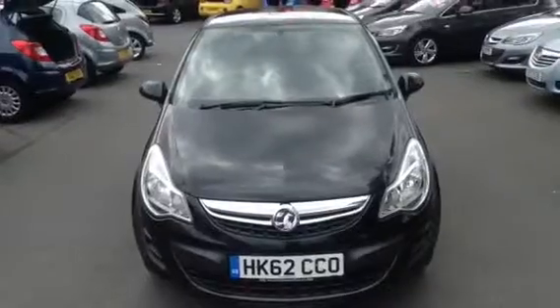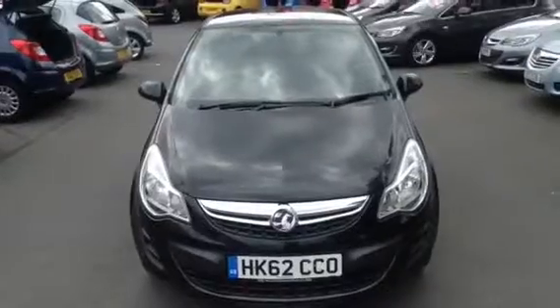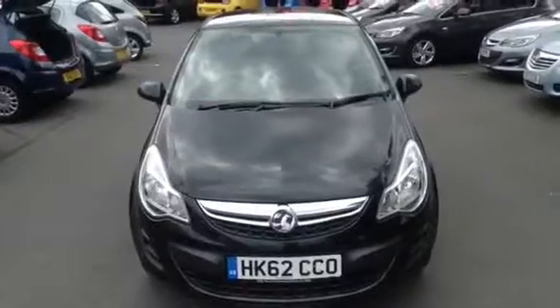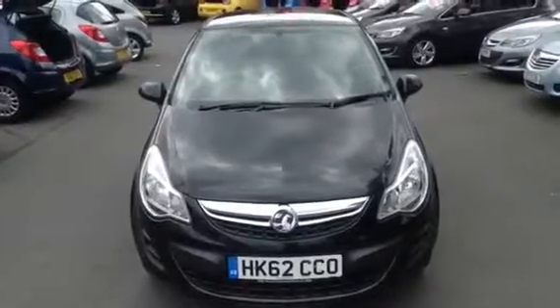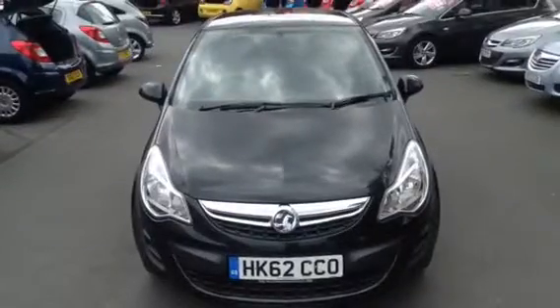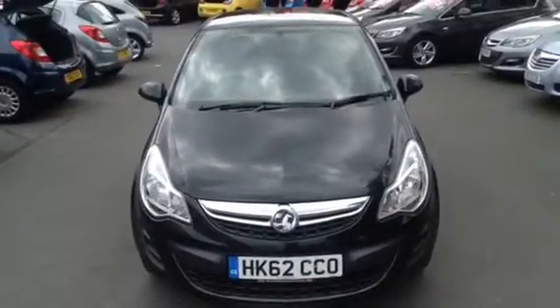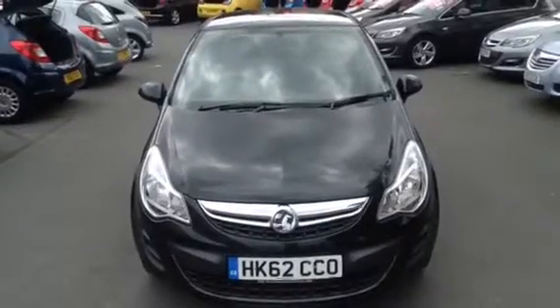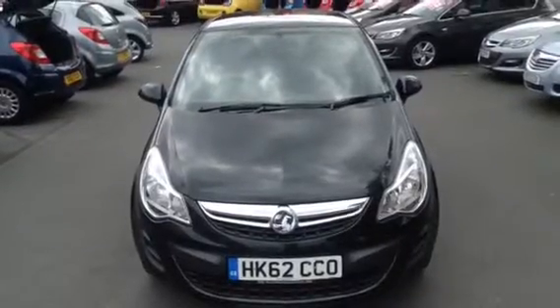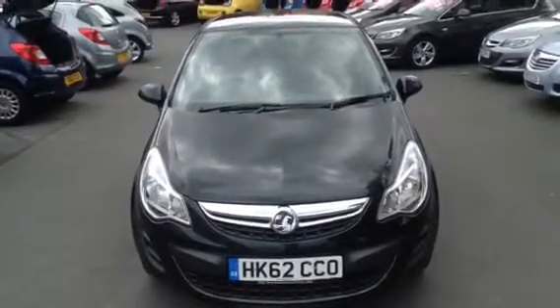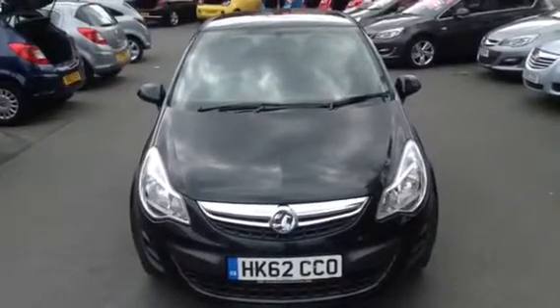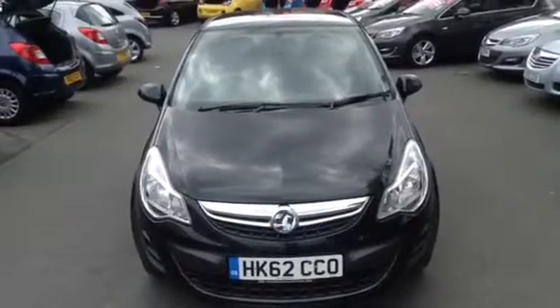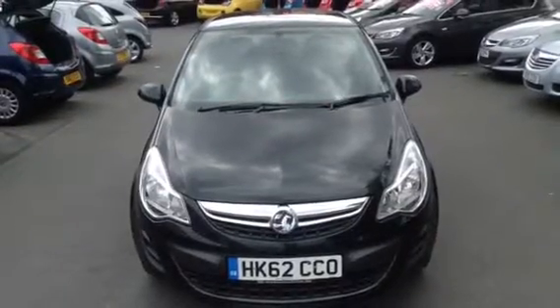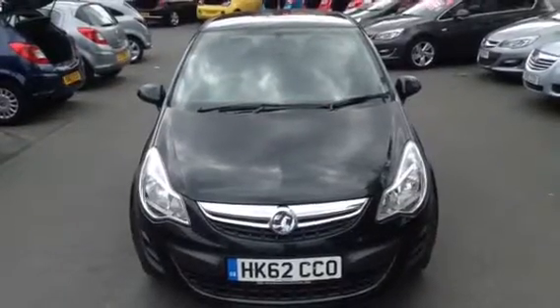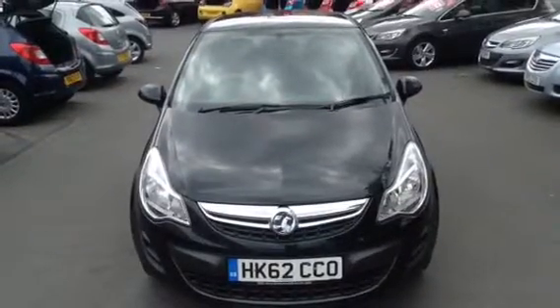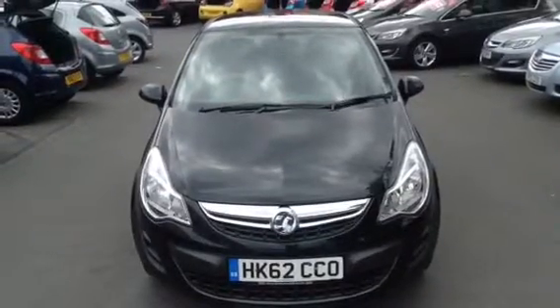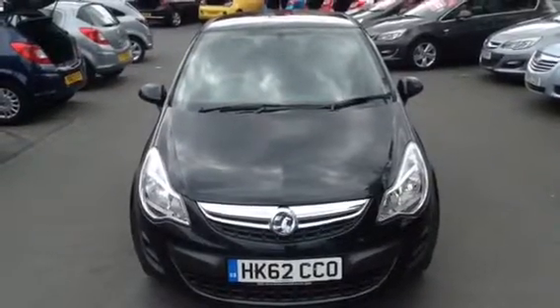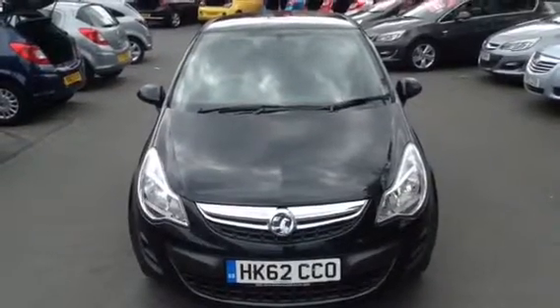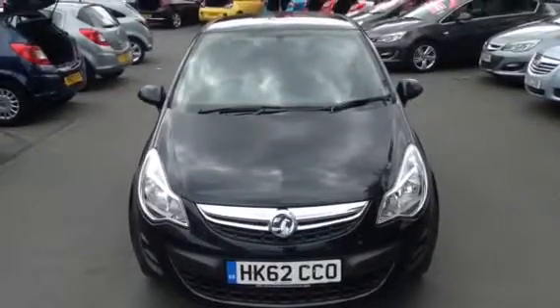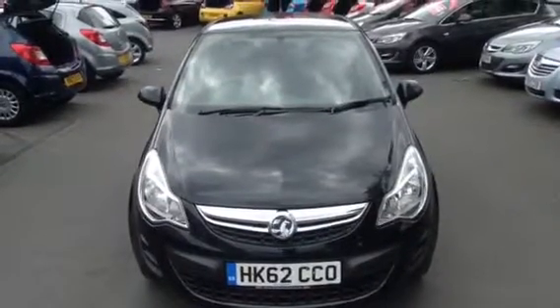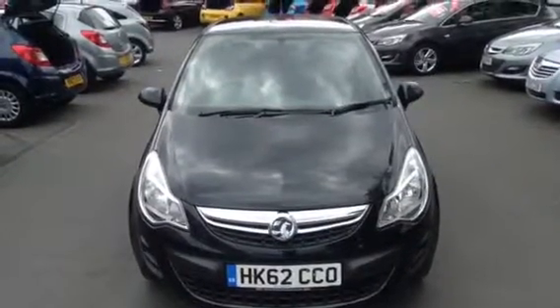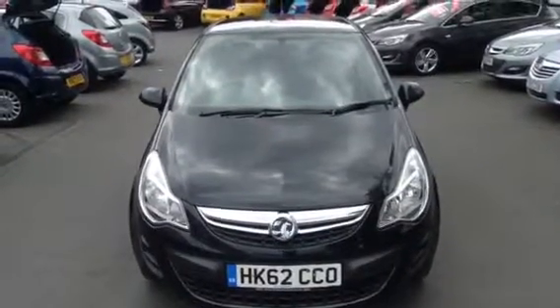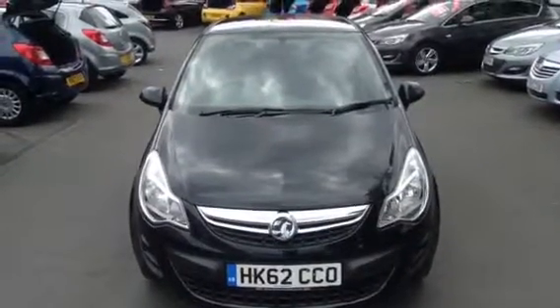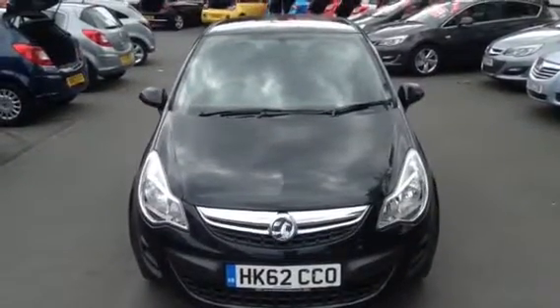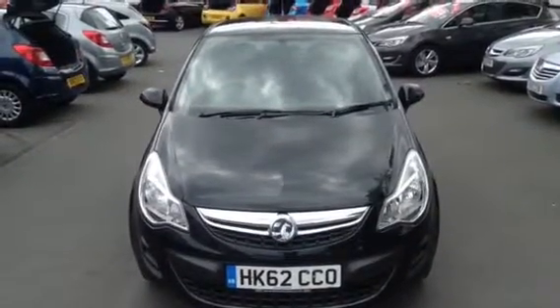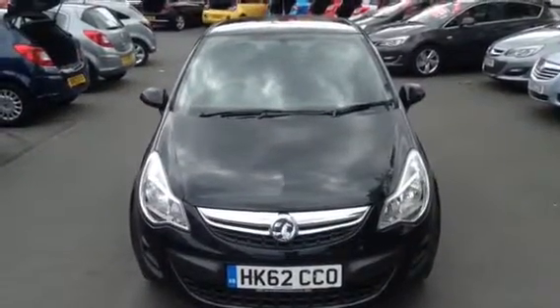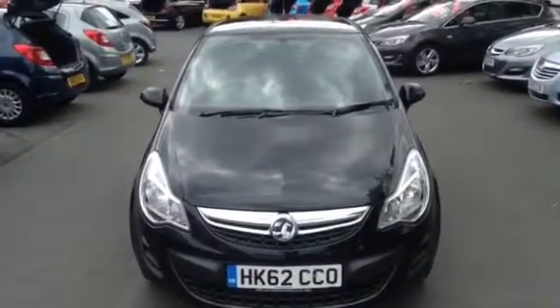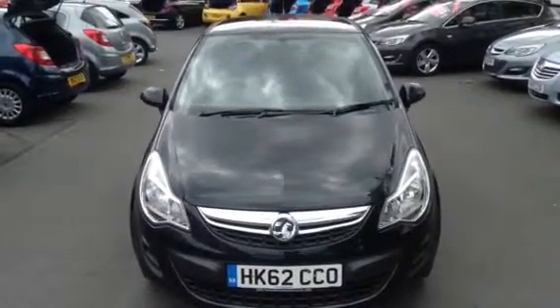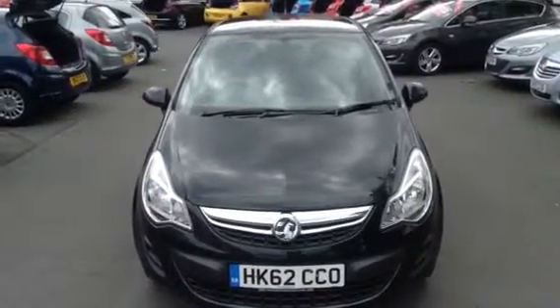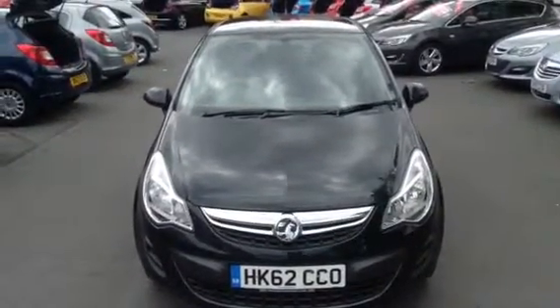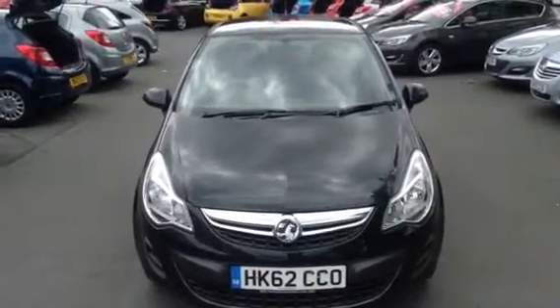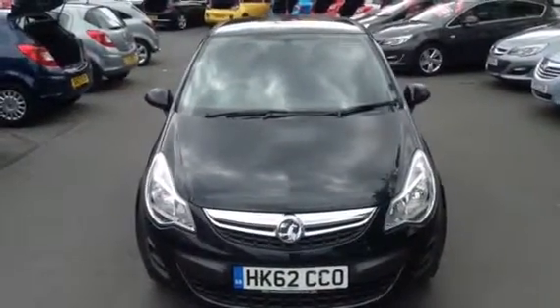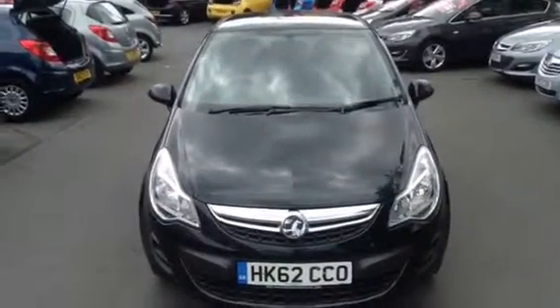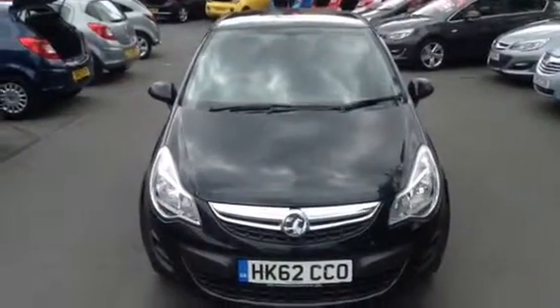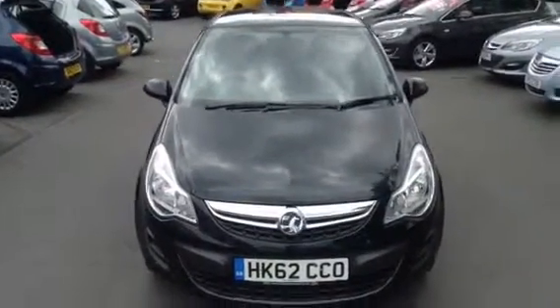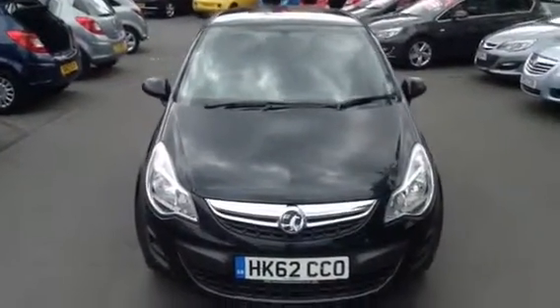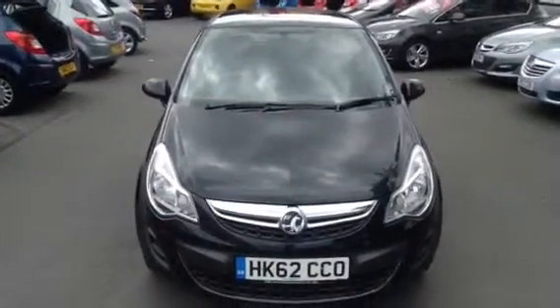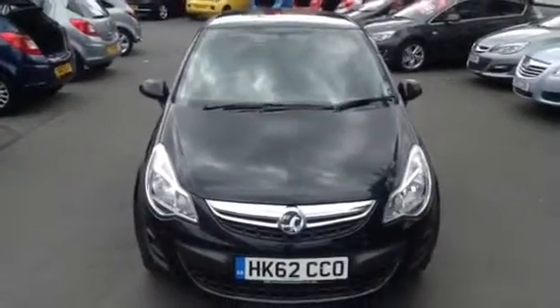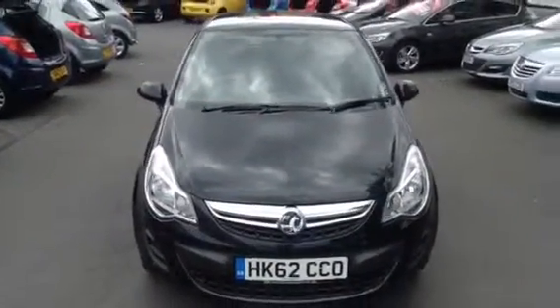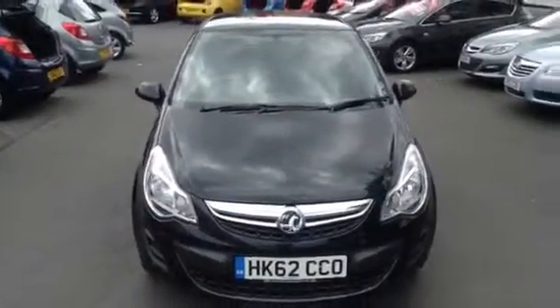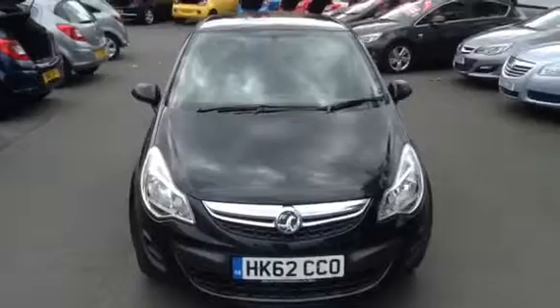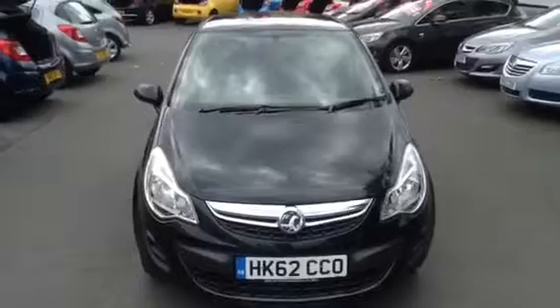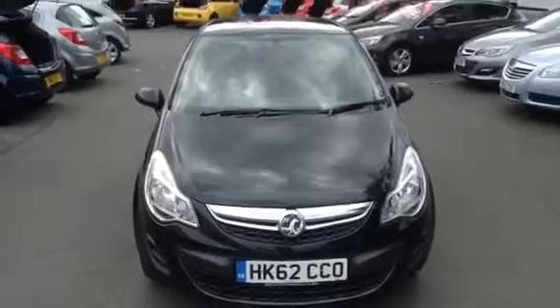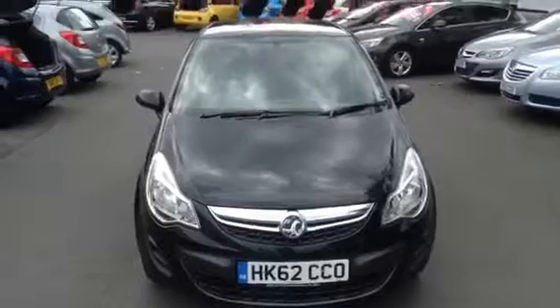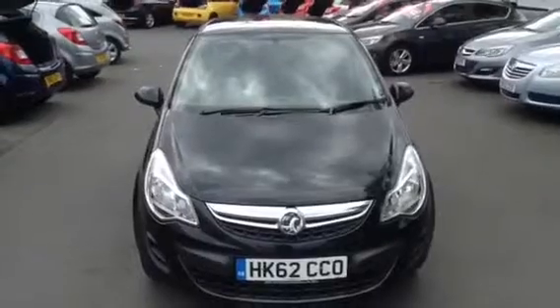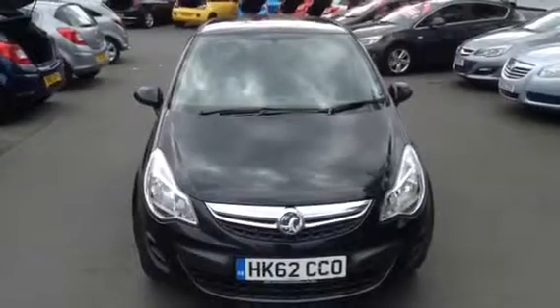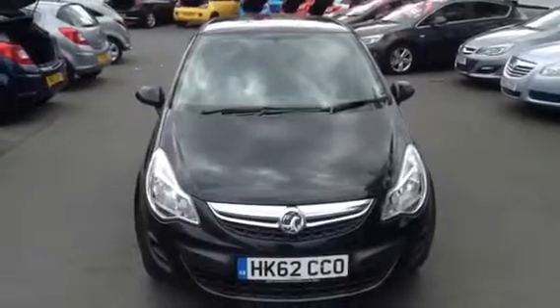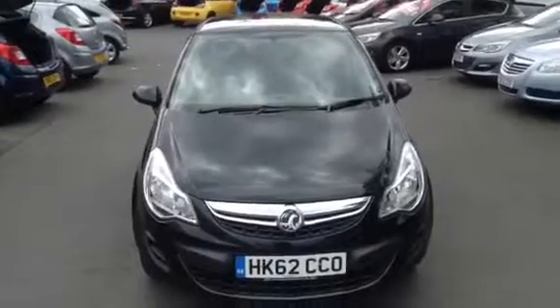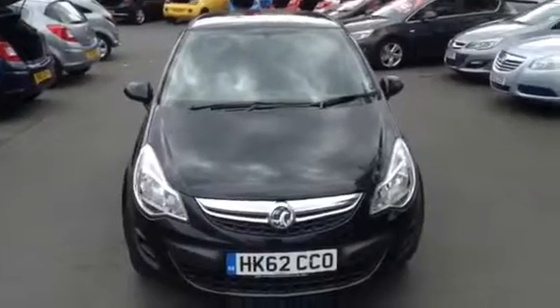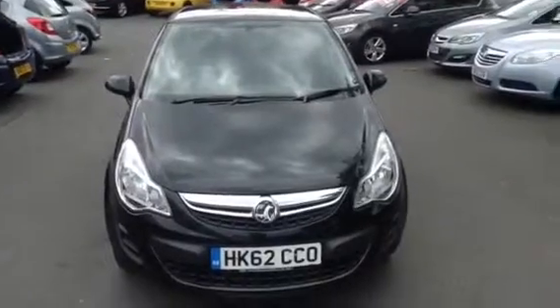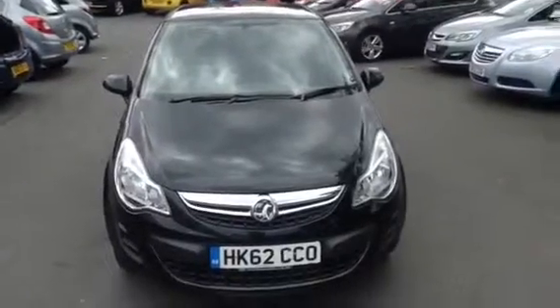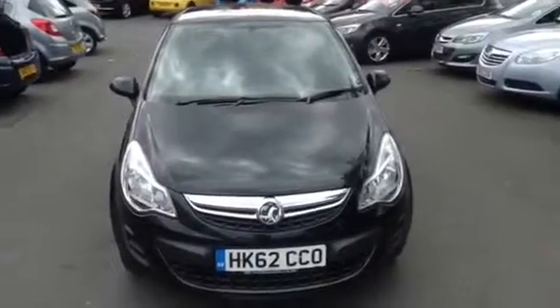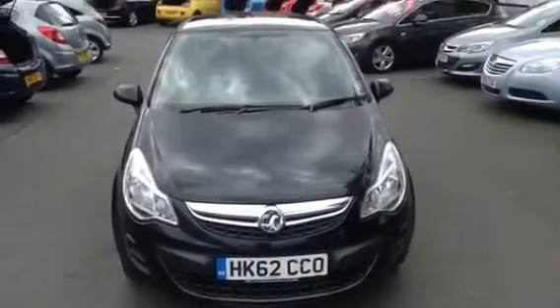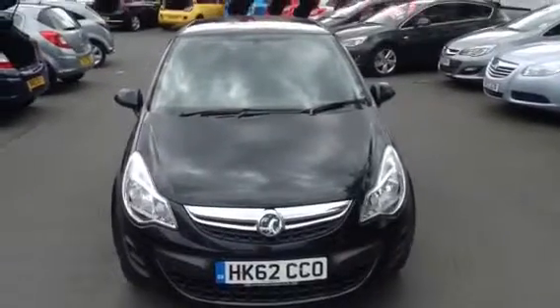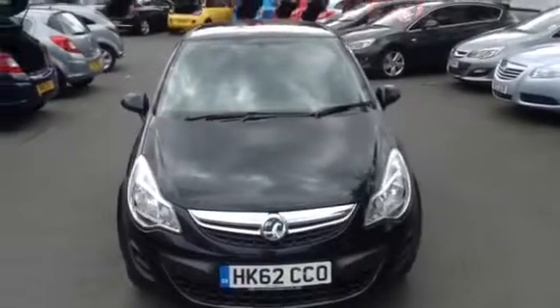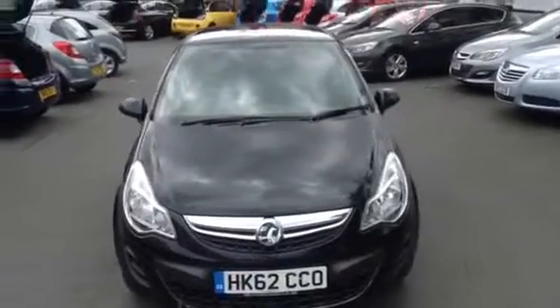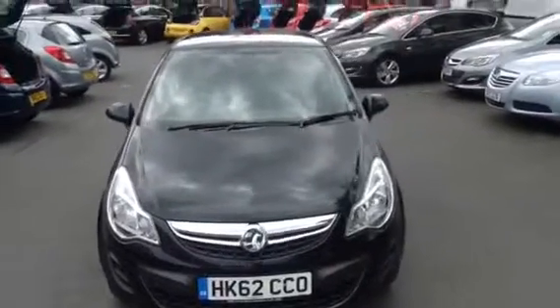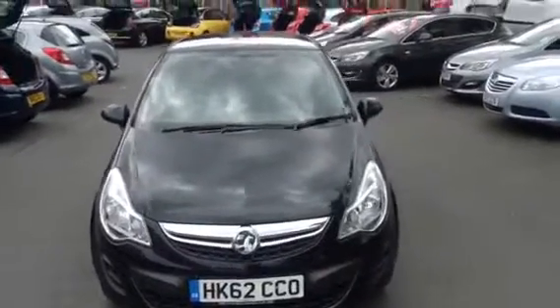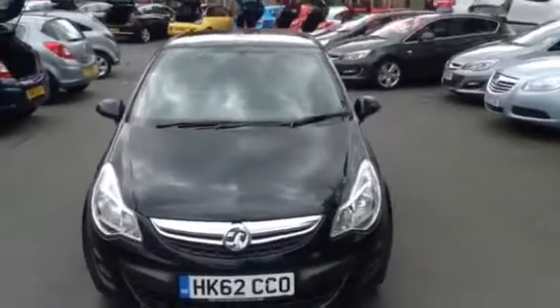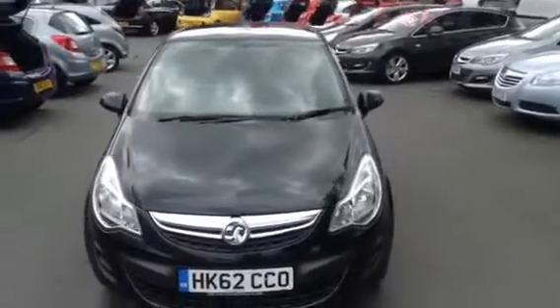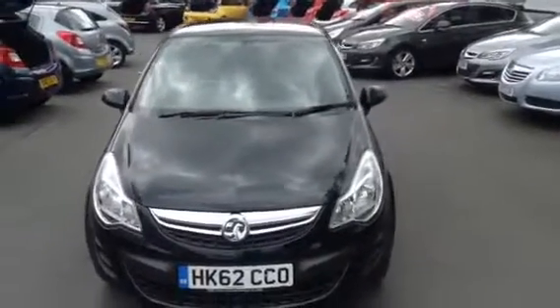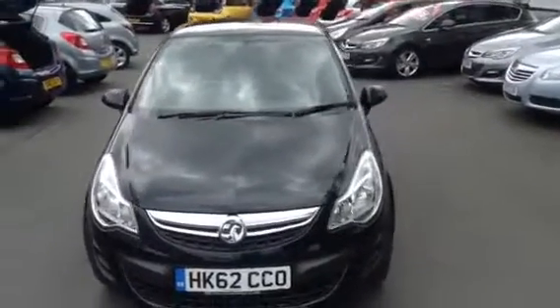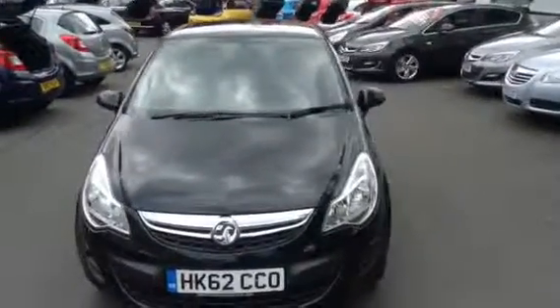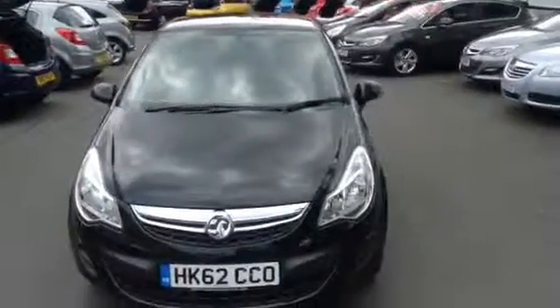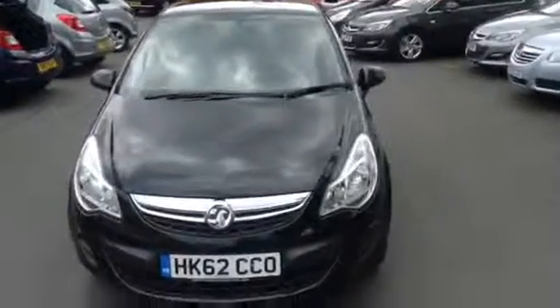Hello and welcome to Bayless Vauxhall. Today I'm presenting a Vauxhall Corsa 5-door finished in carbon flash. It's a 1.2 petrol.